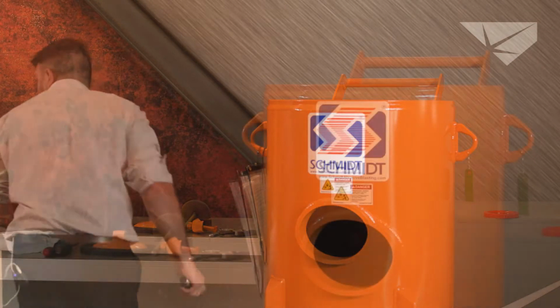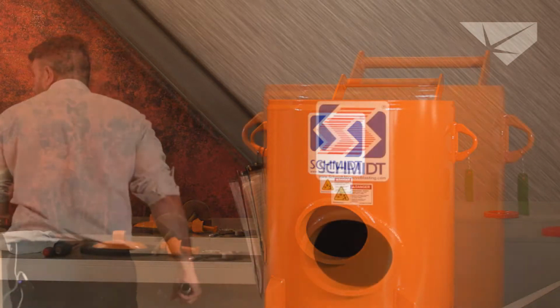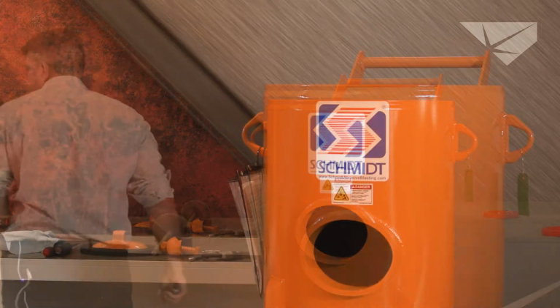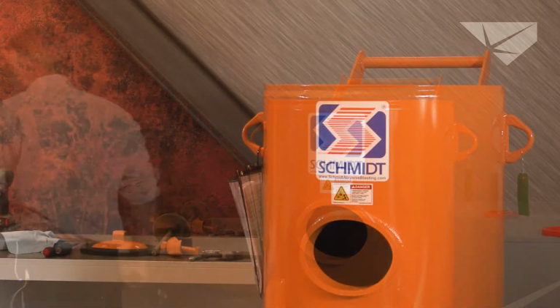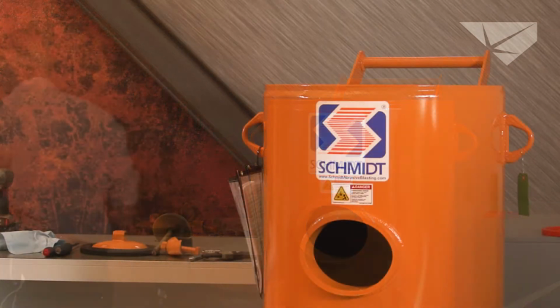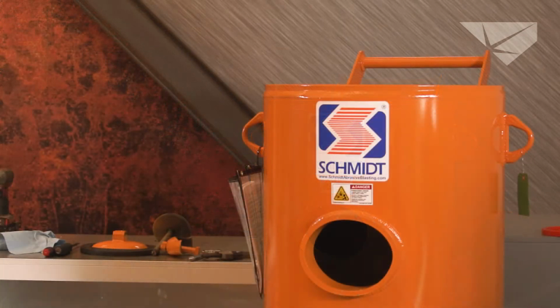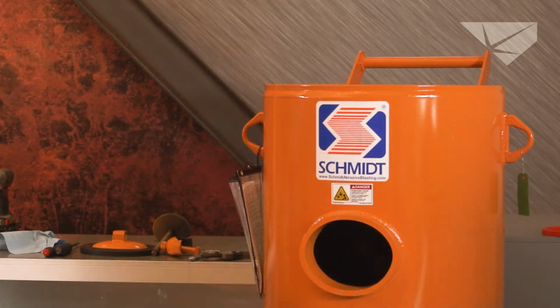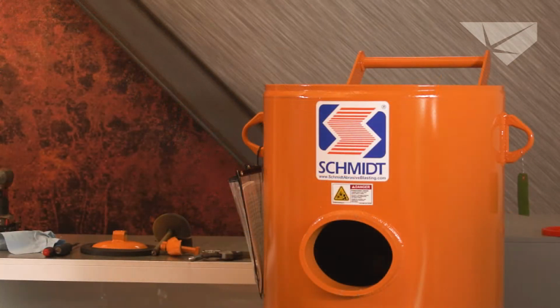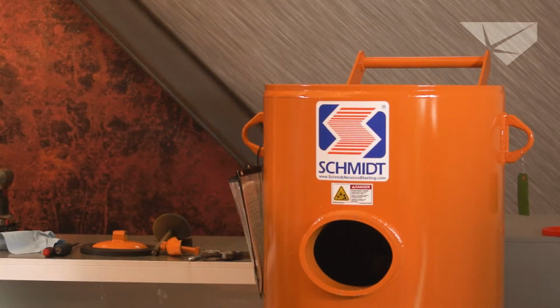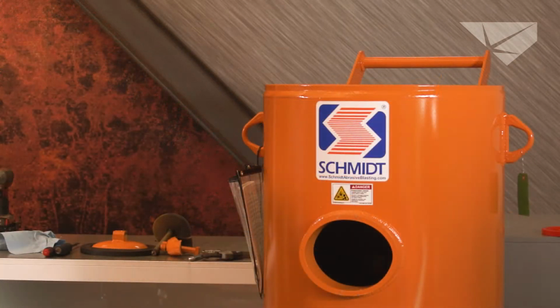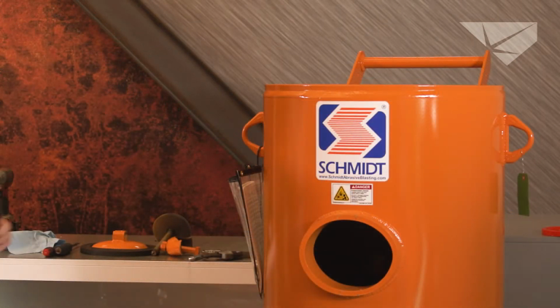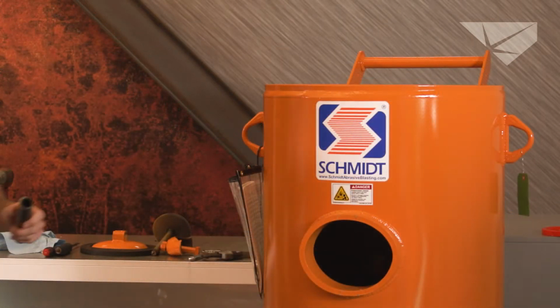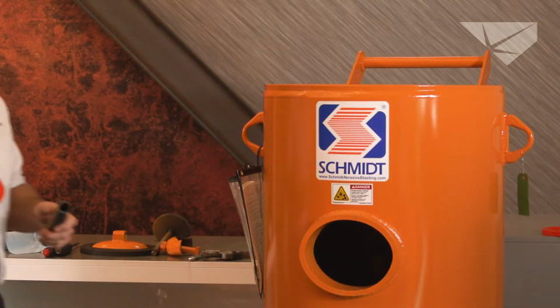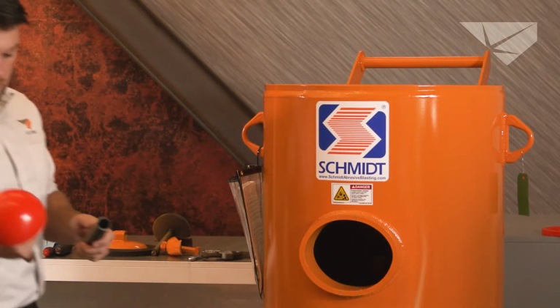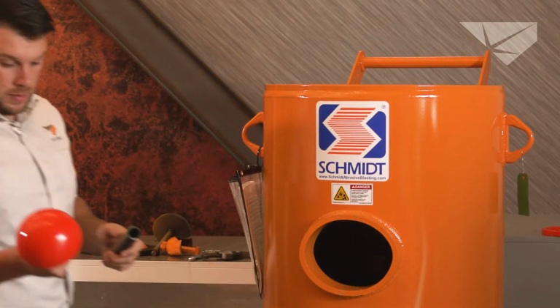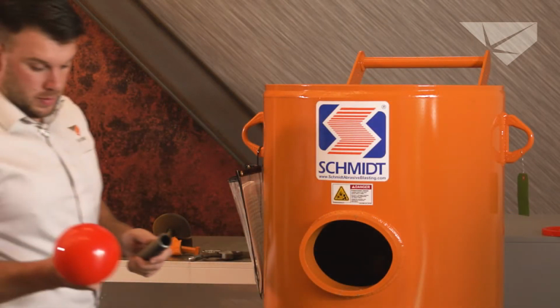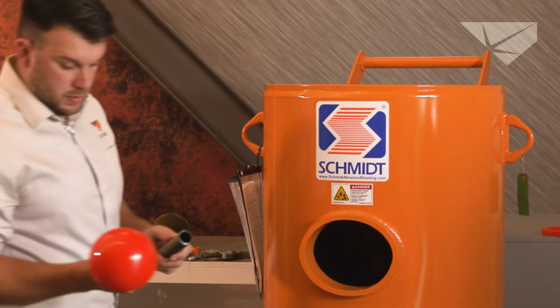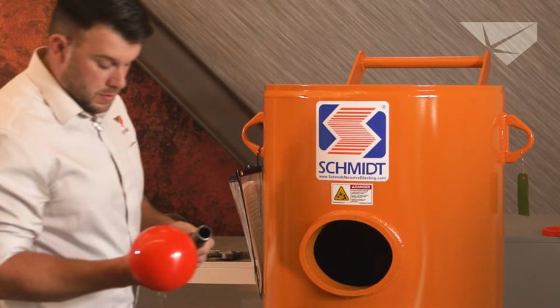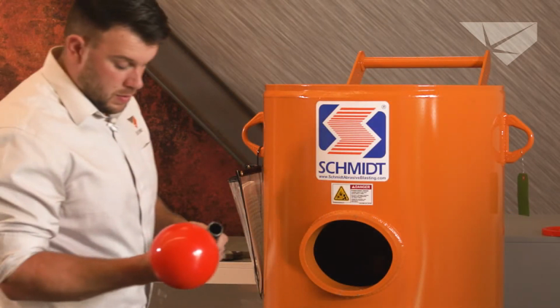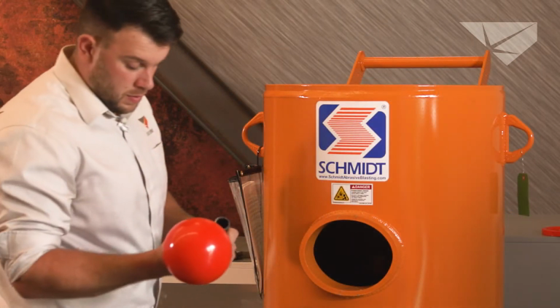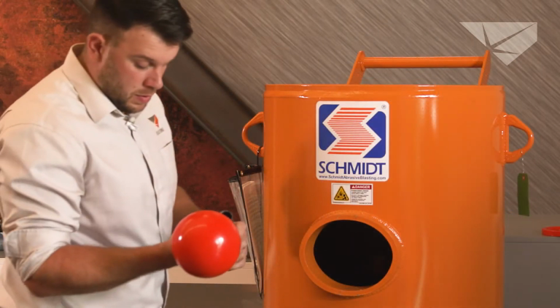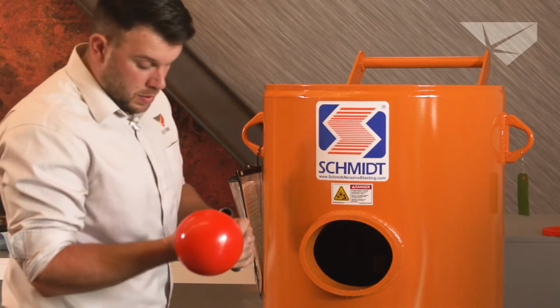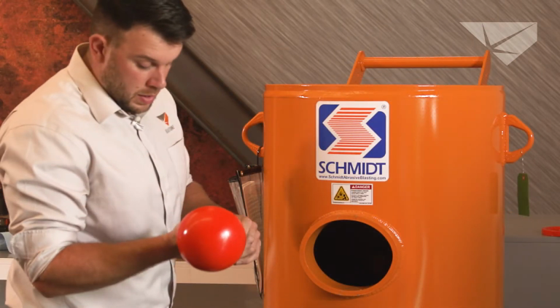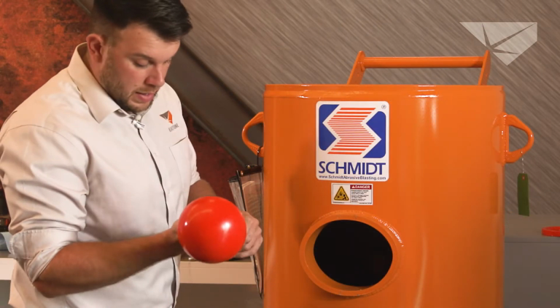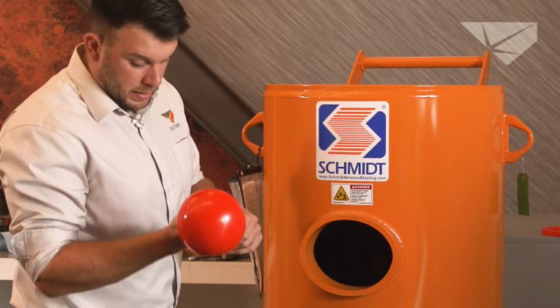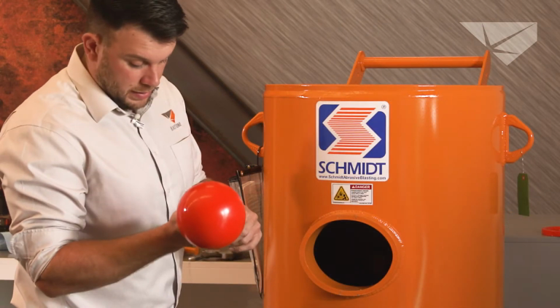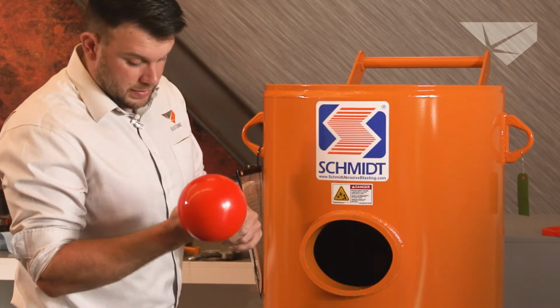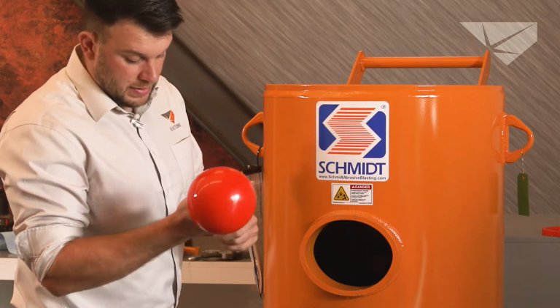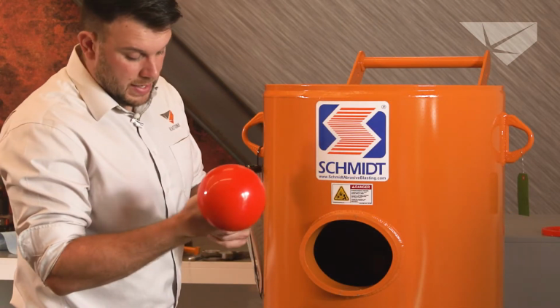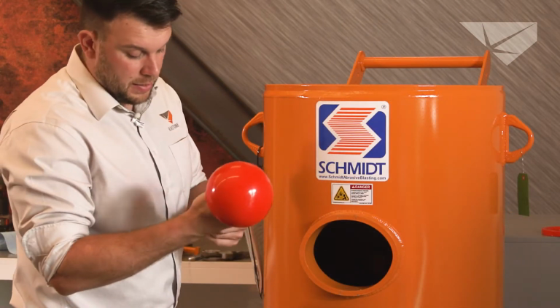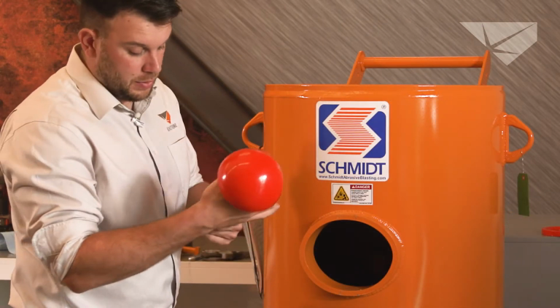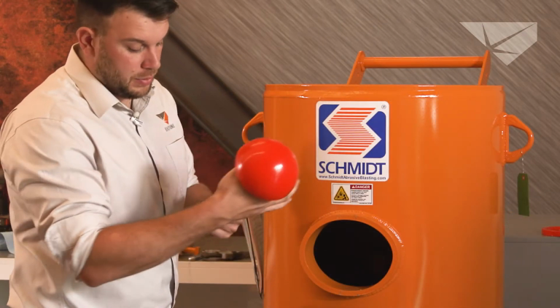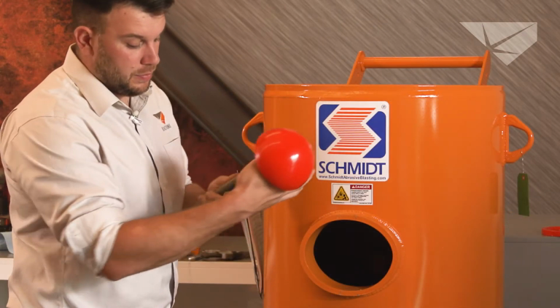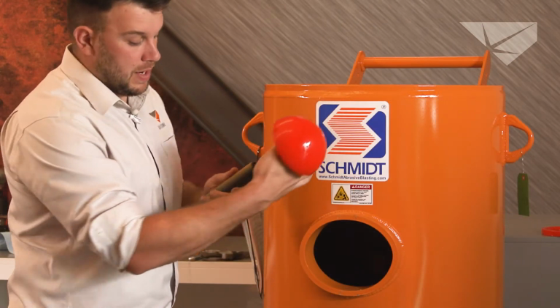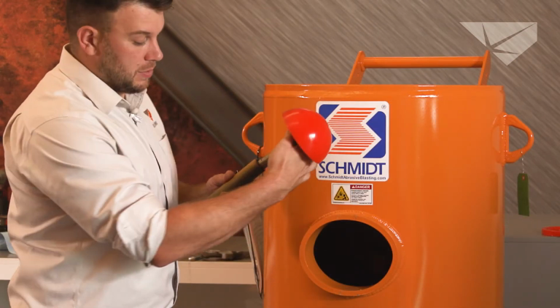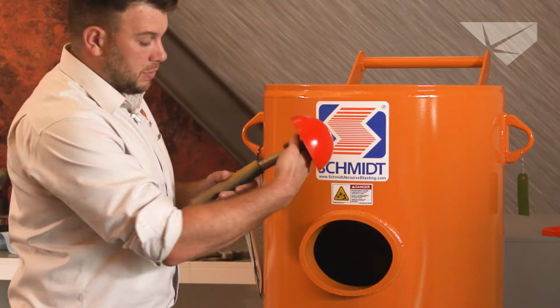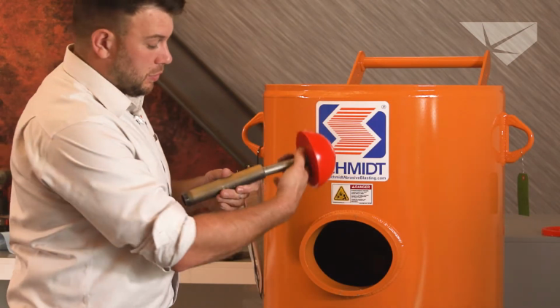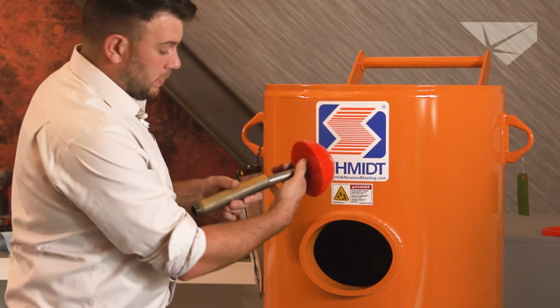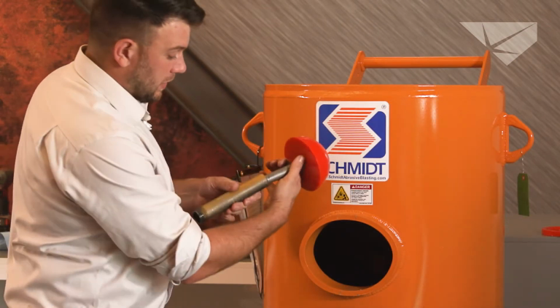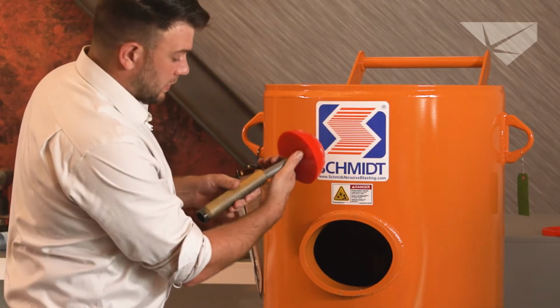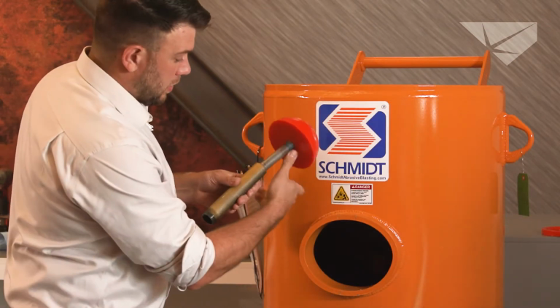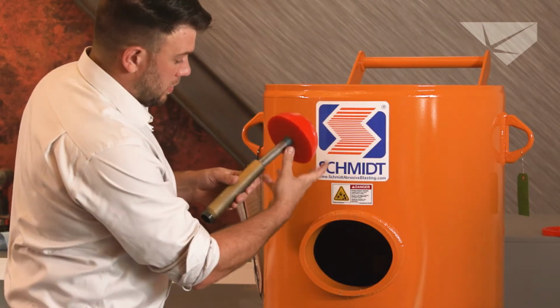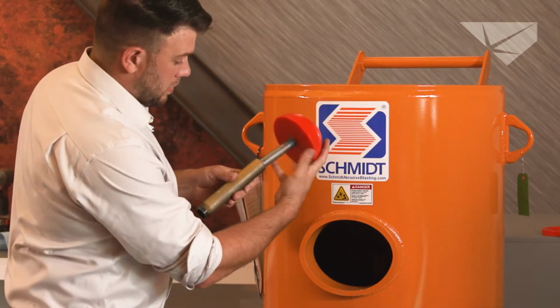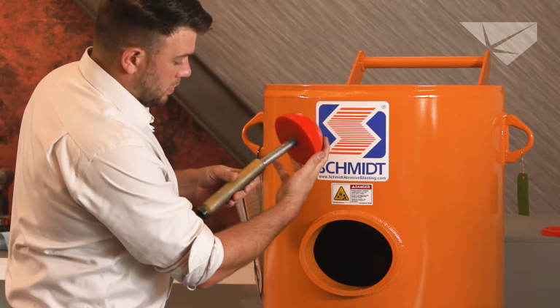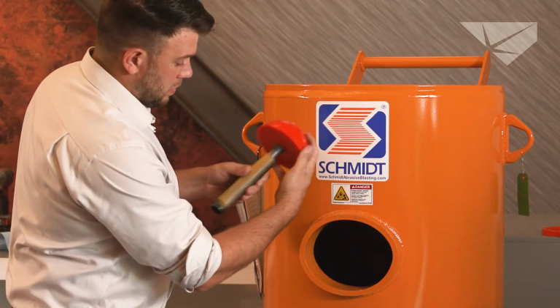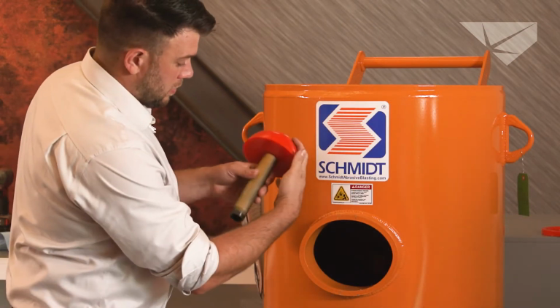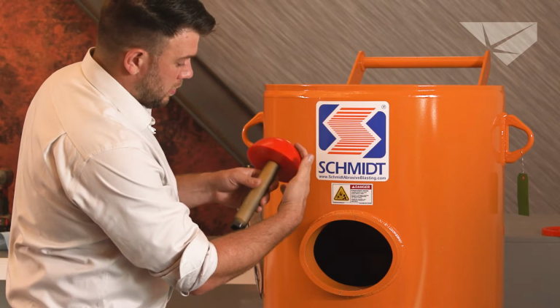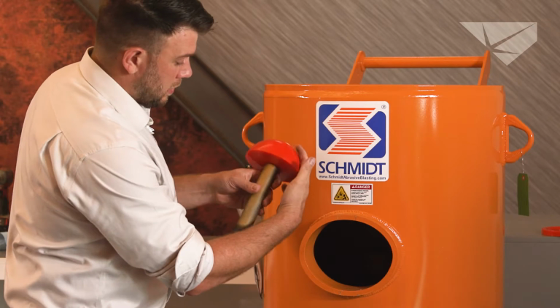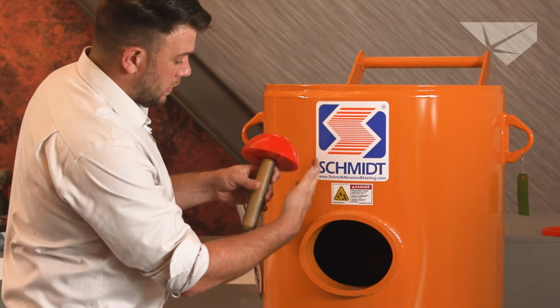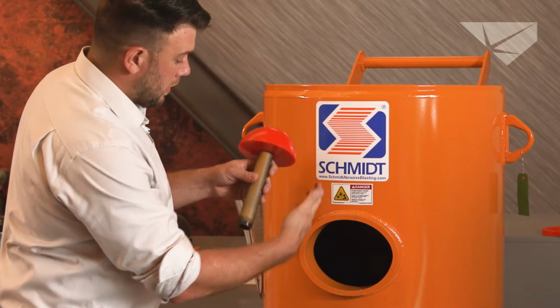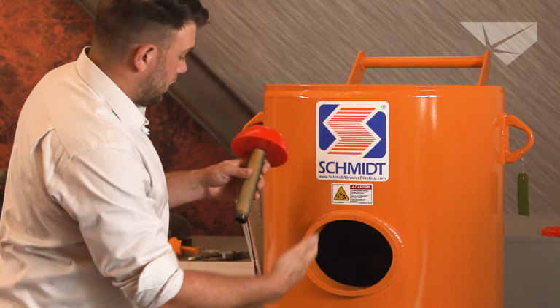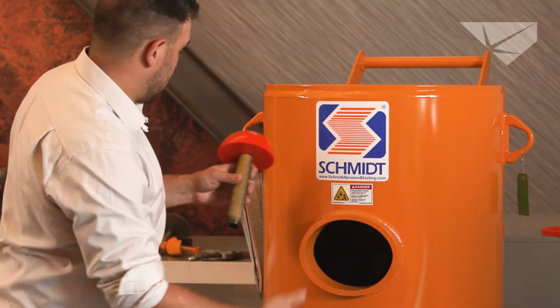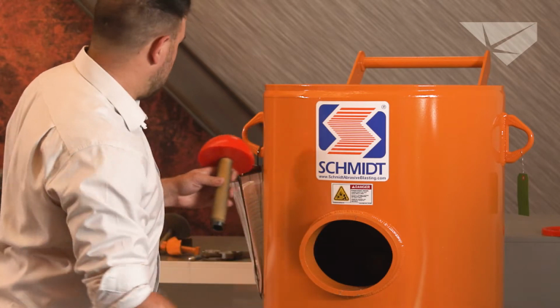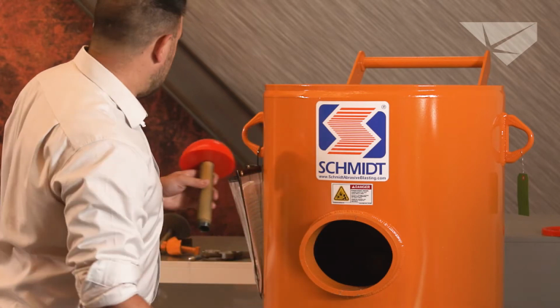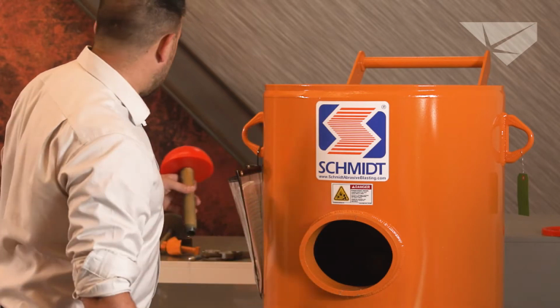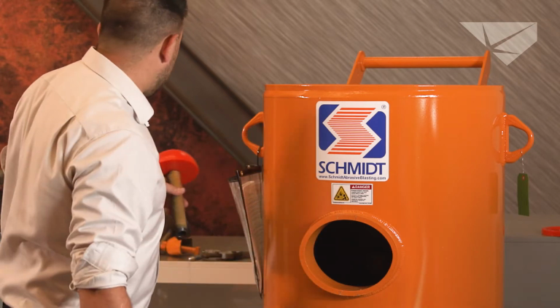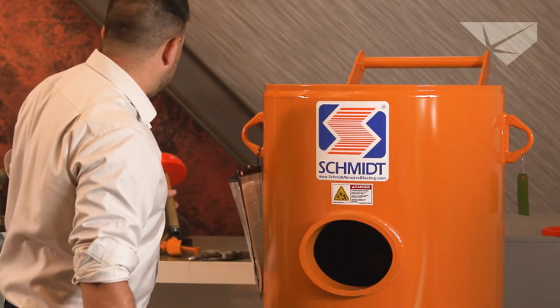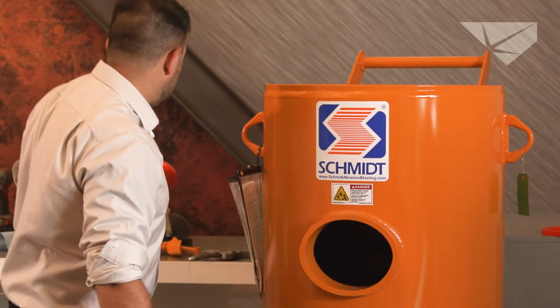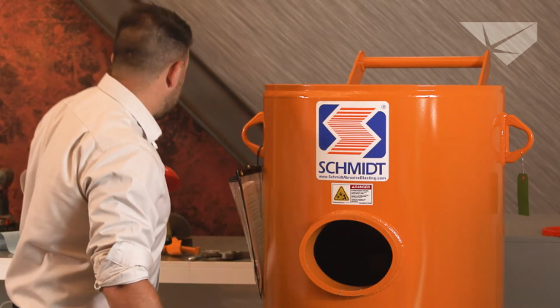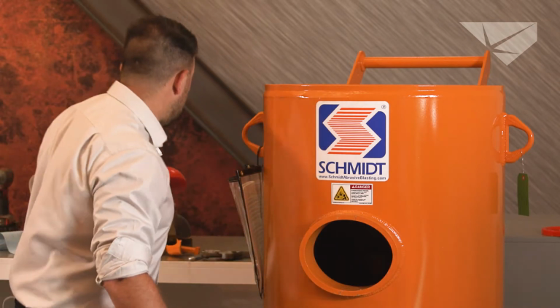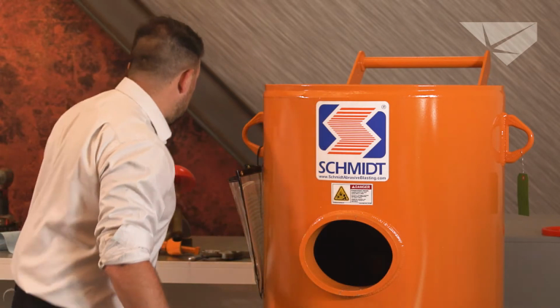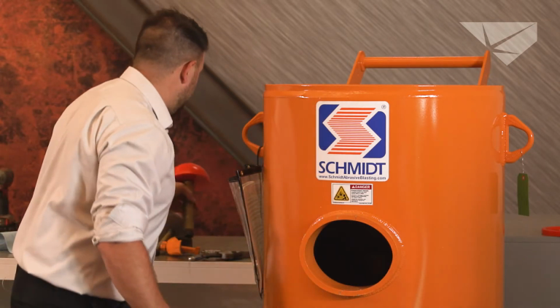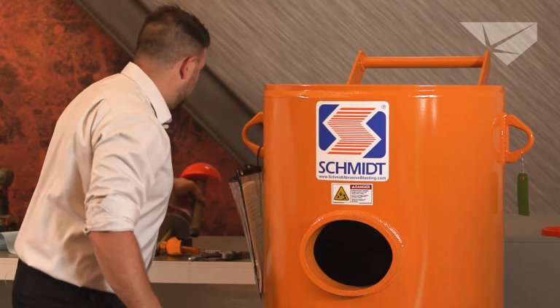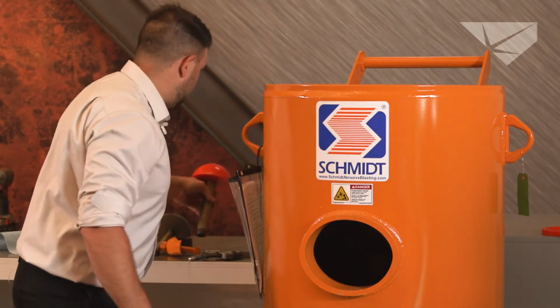Then you're going to grab your new pop-up, slide it onto the riser tube like so, and set it off to the side.